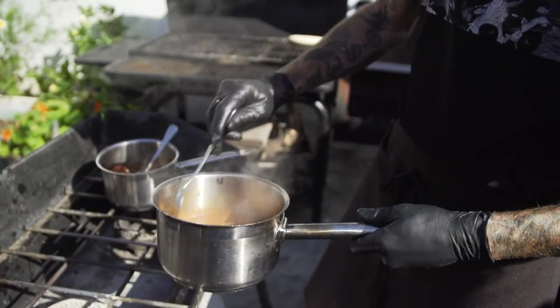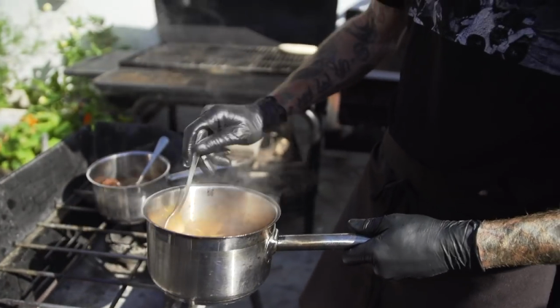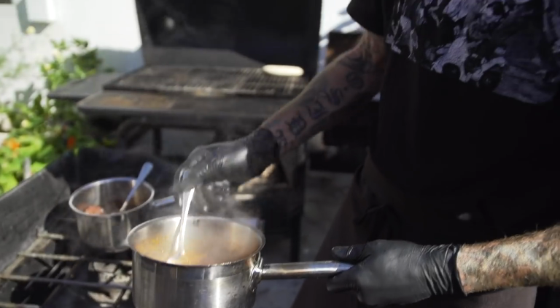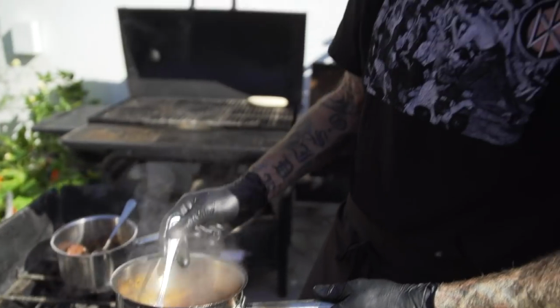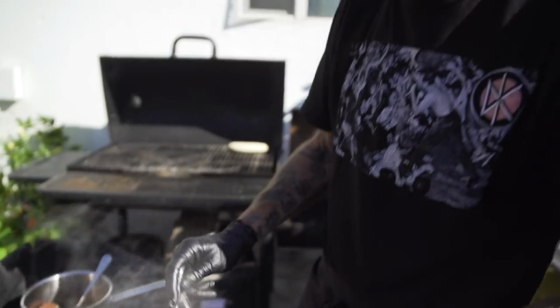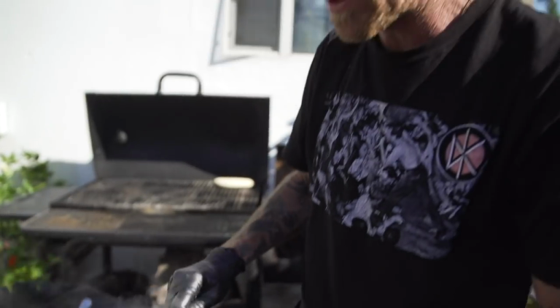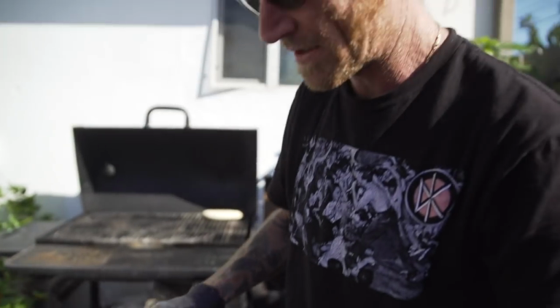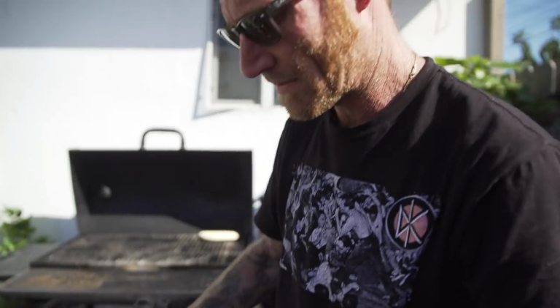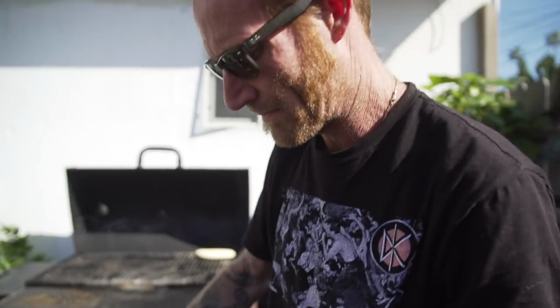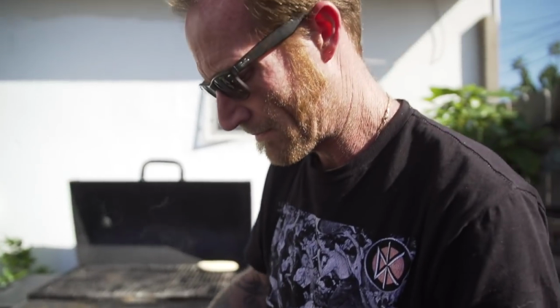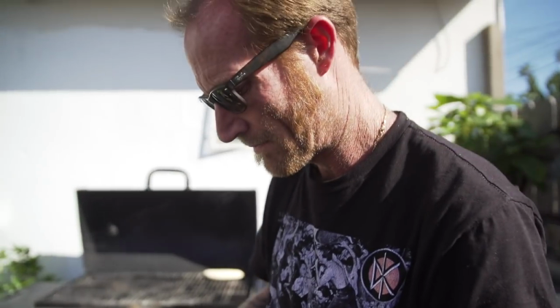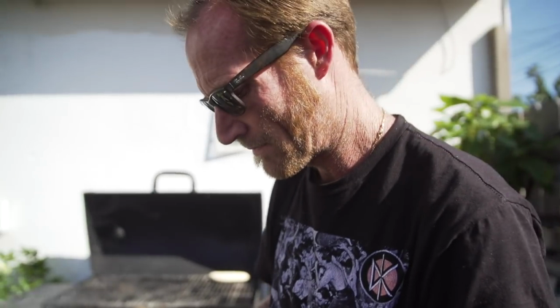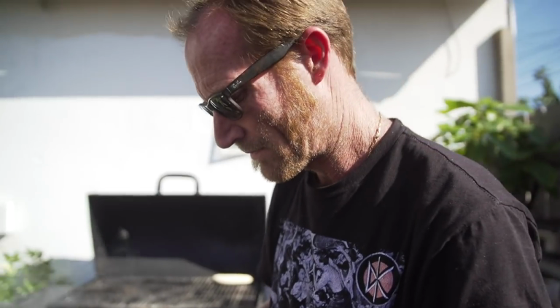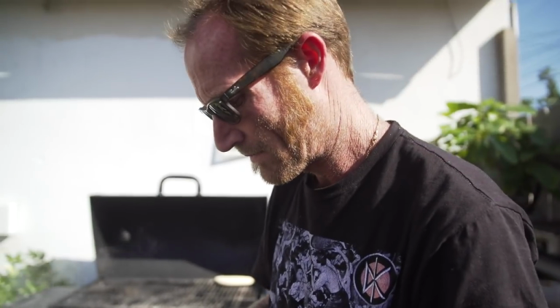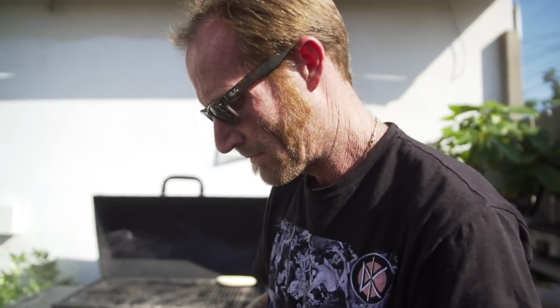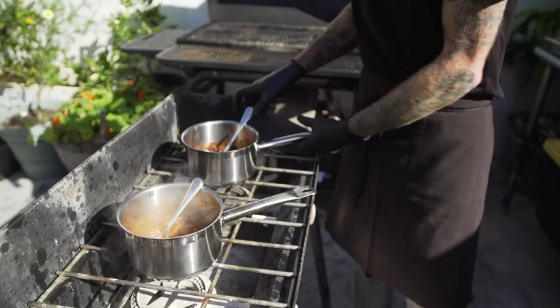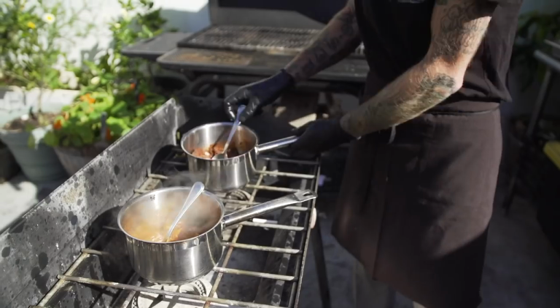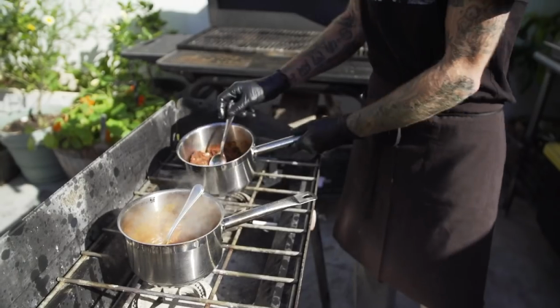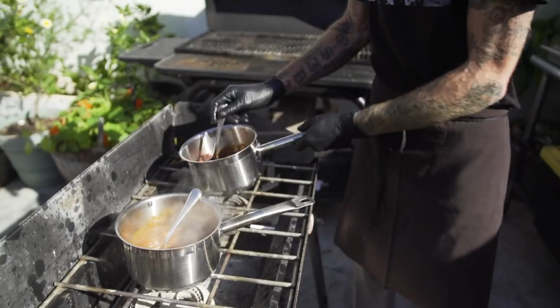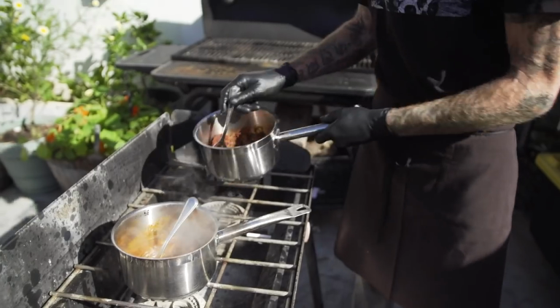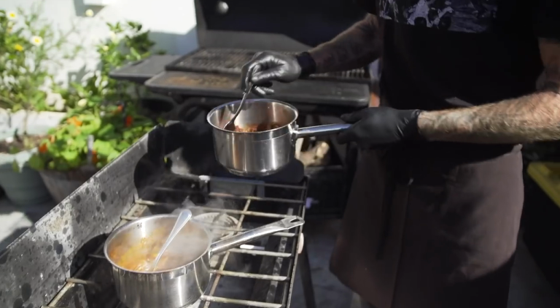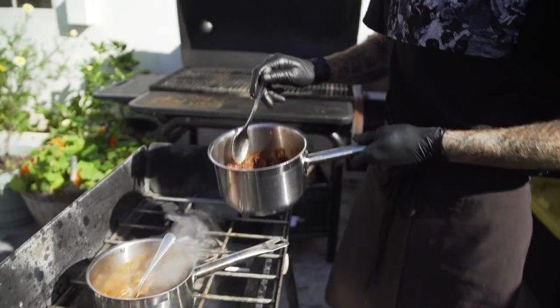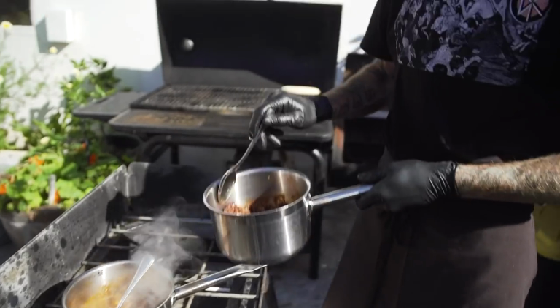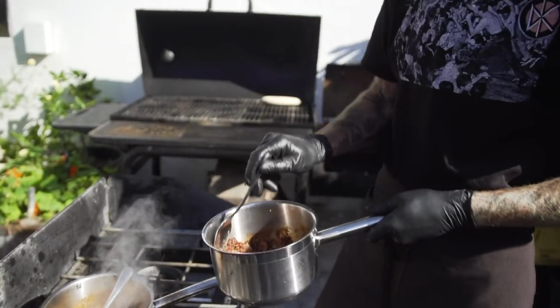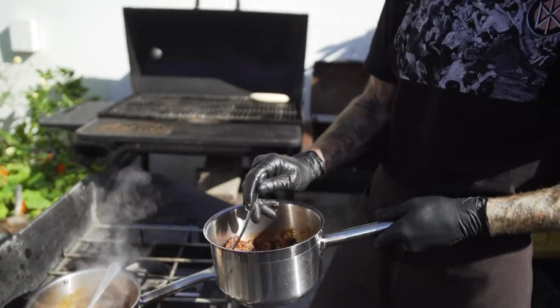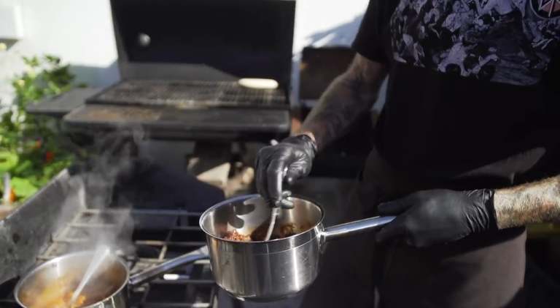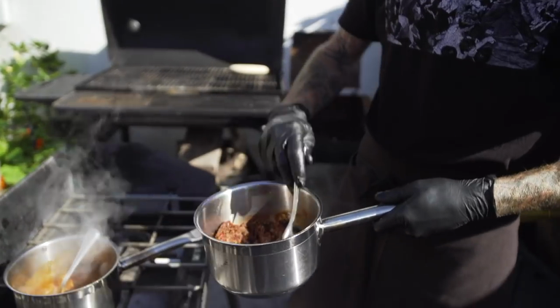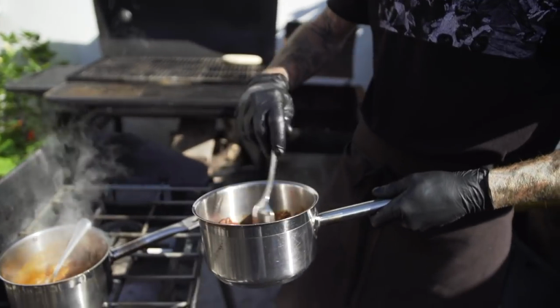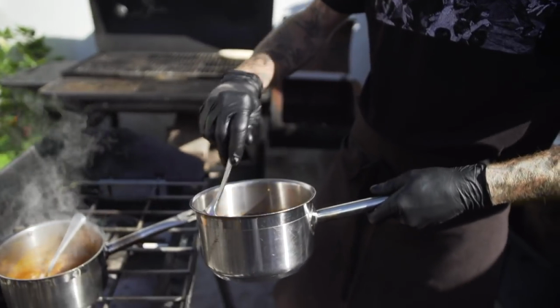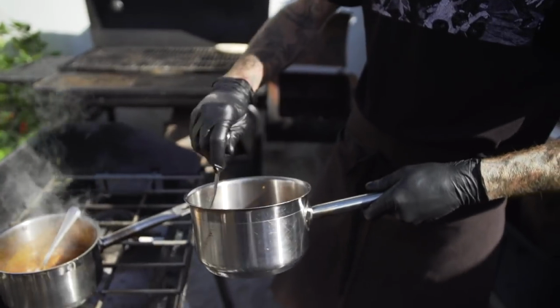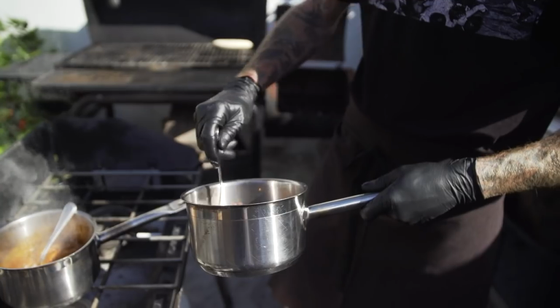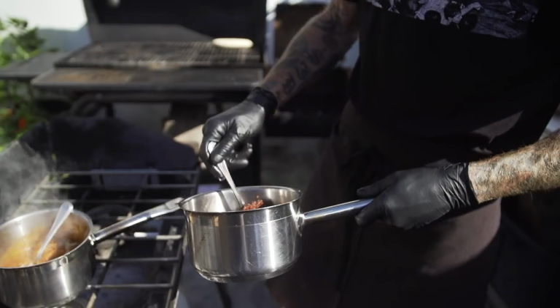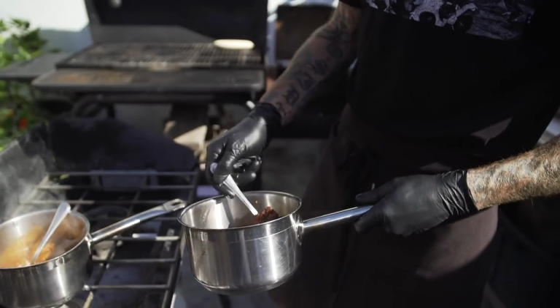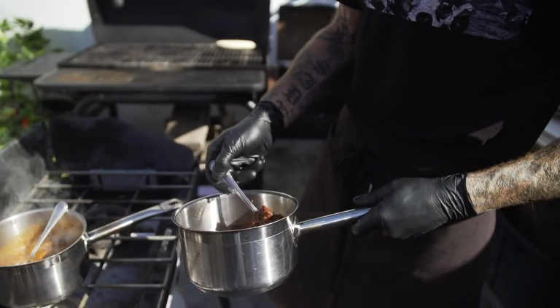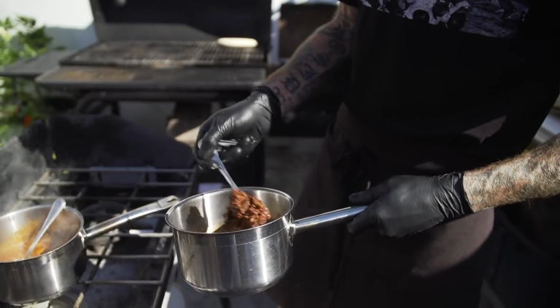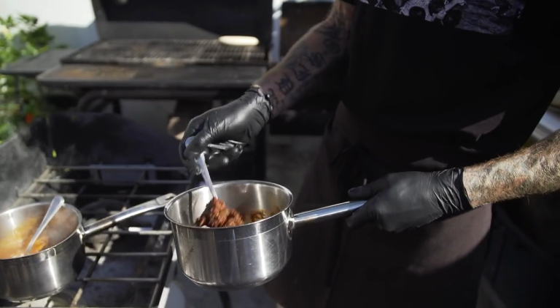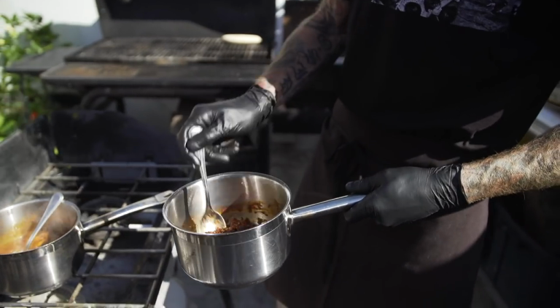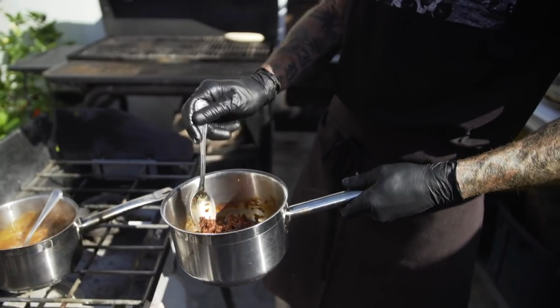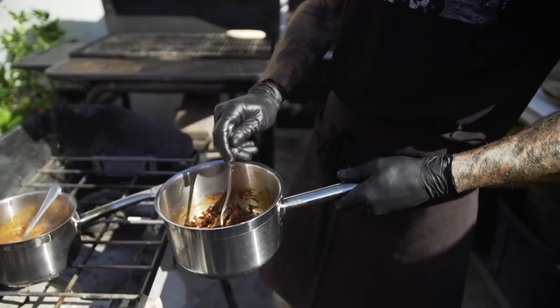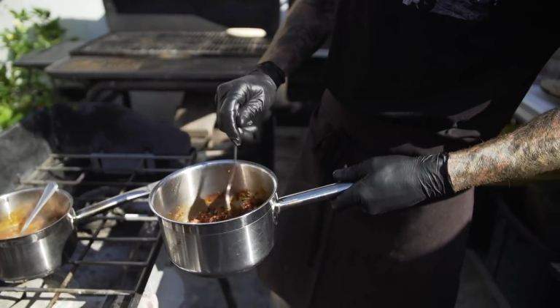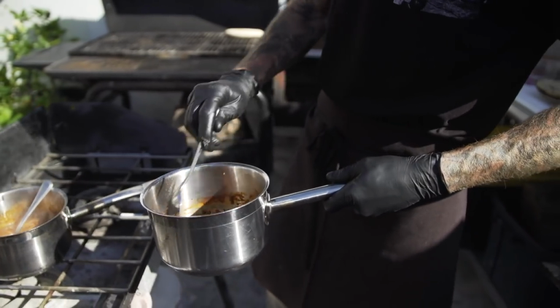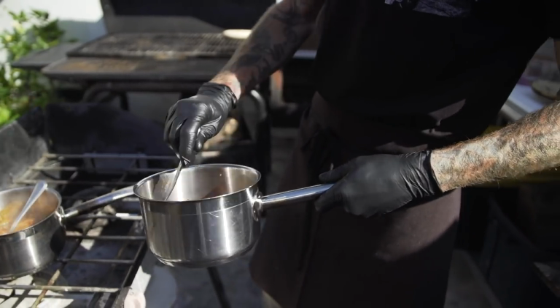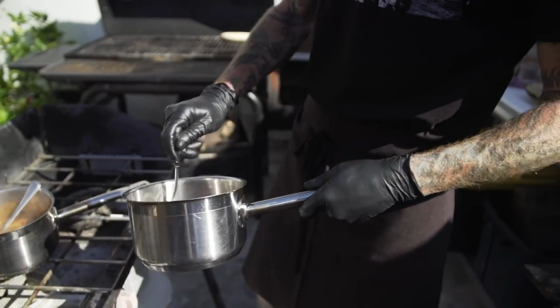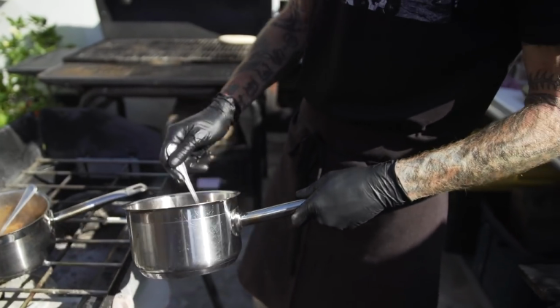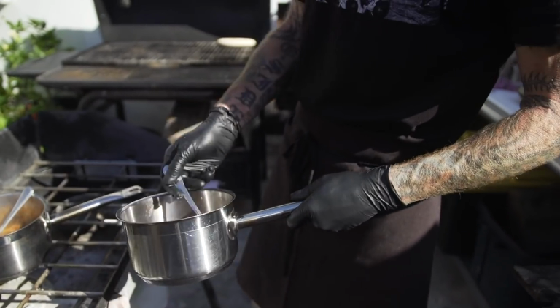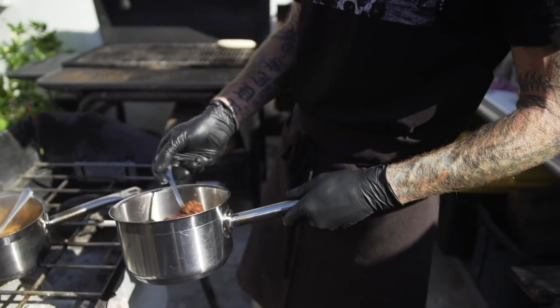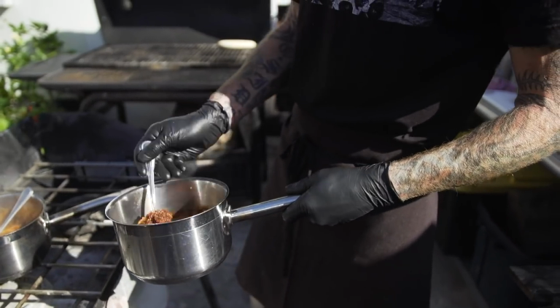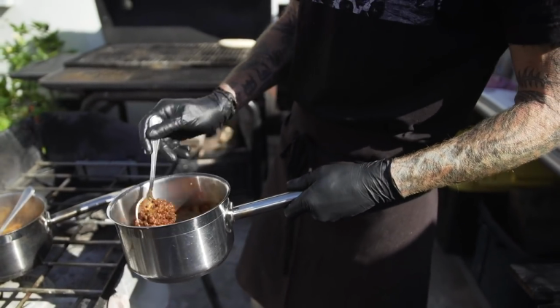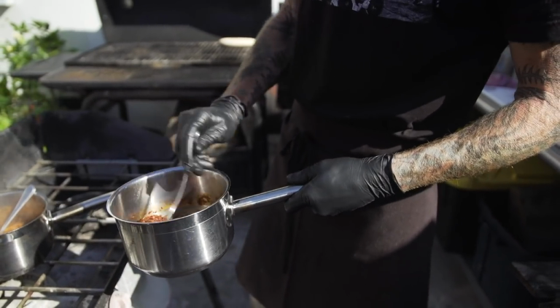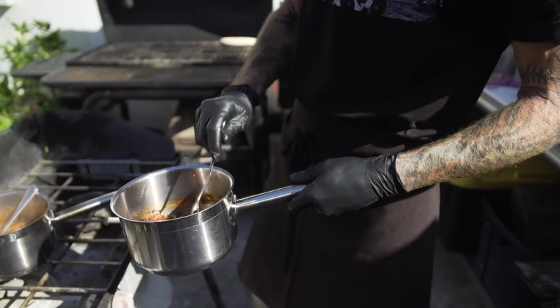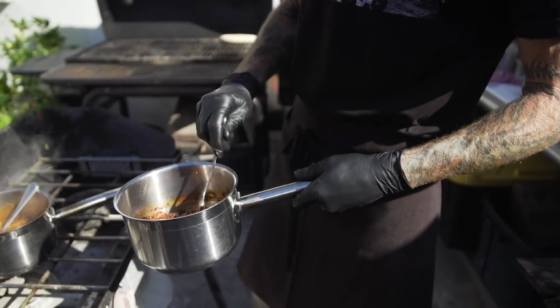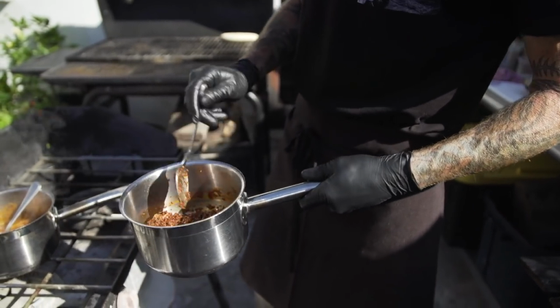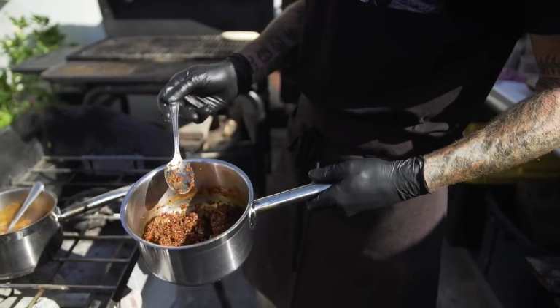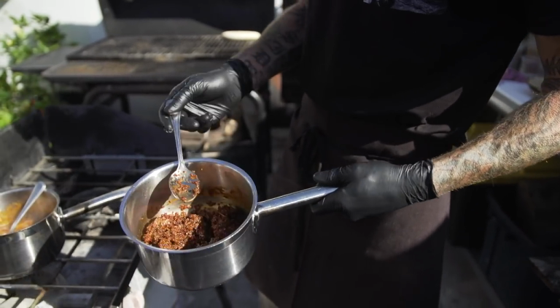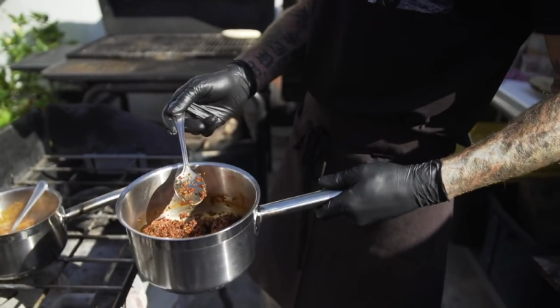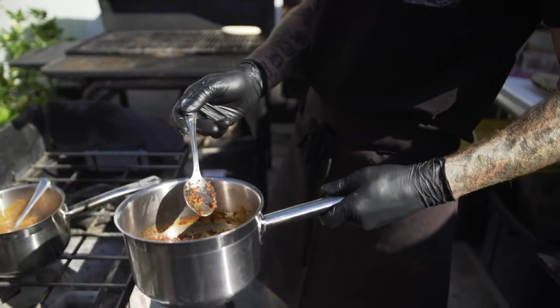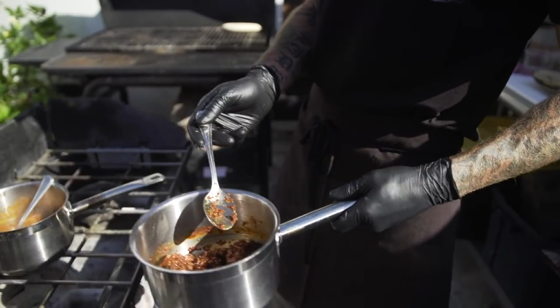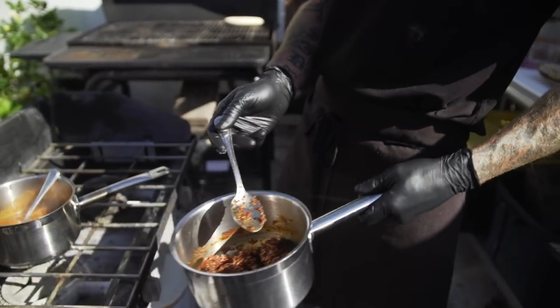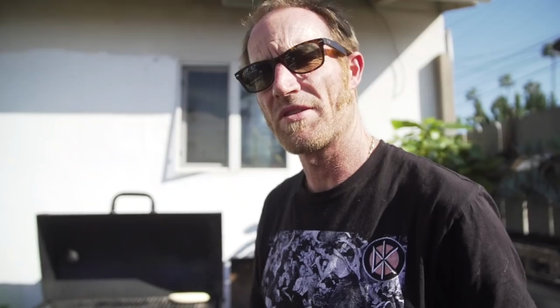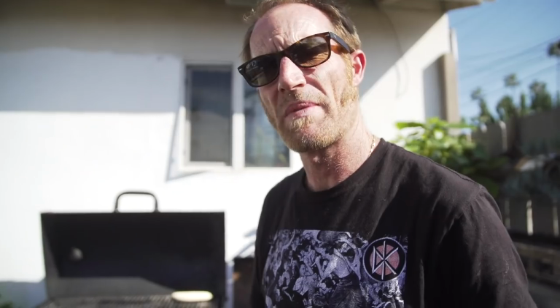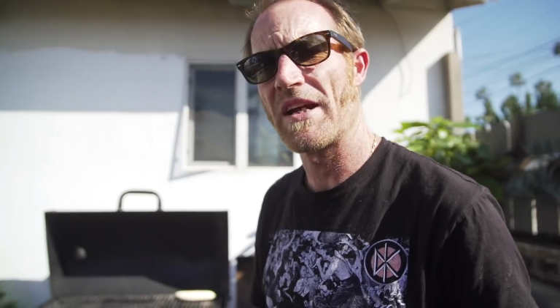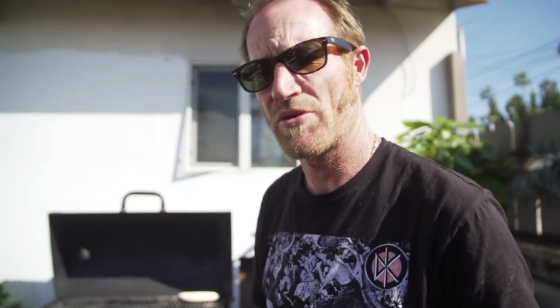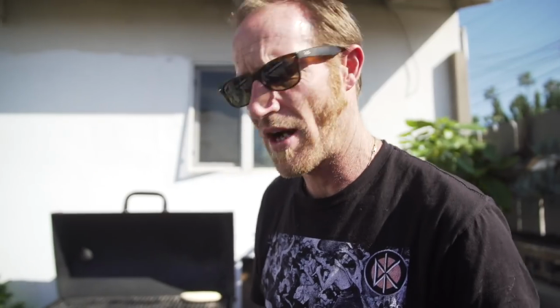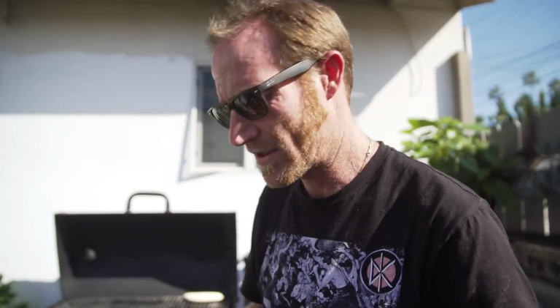Our banana peels have simmered about 45 minutes. Mexican quinoa is done. In this case, we just boil the quinoa the same way you would make your Spanish rice.